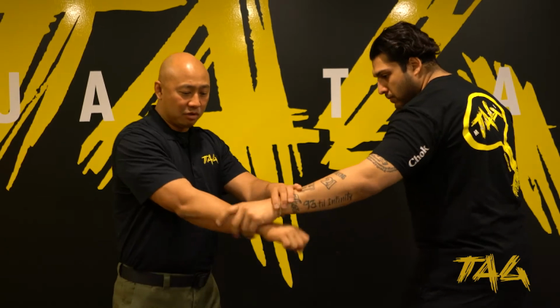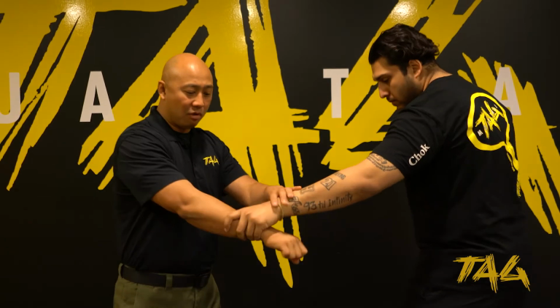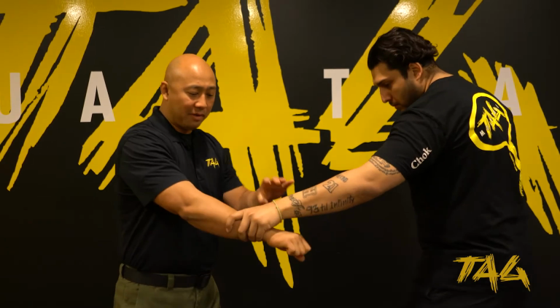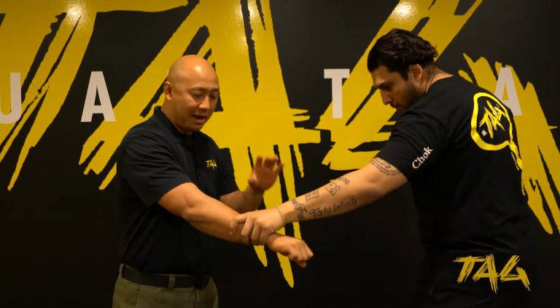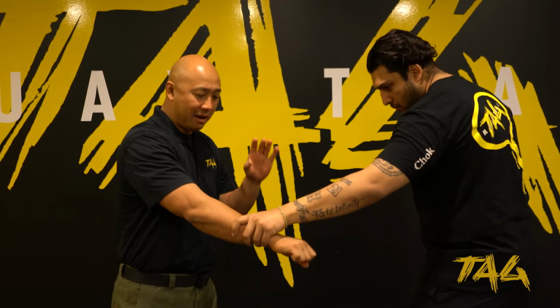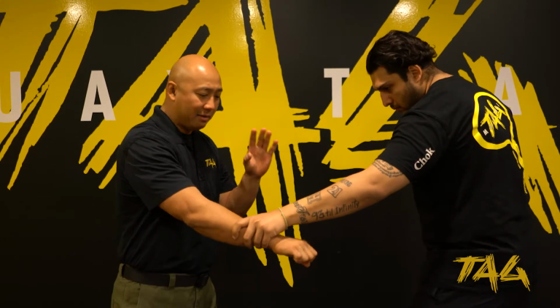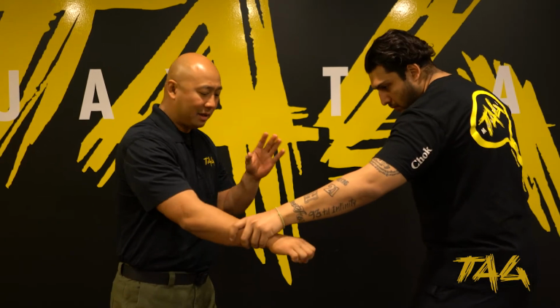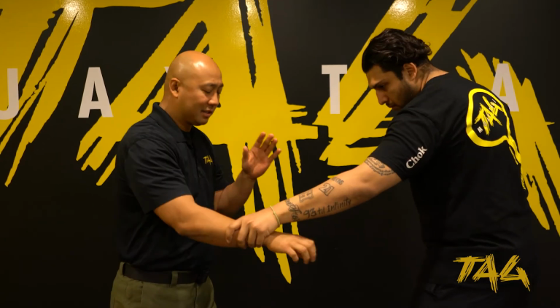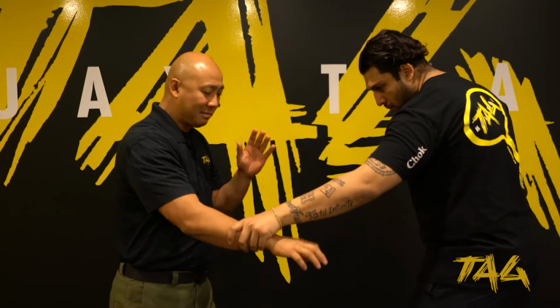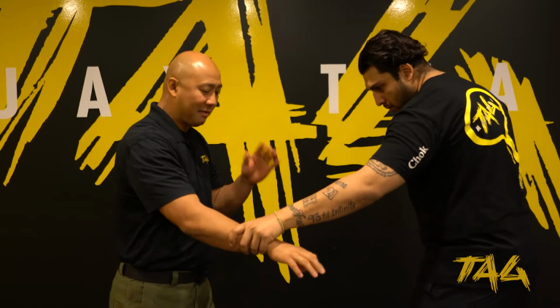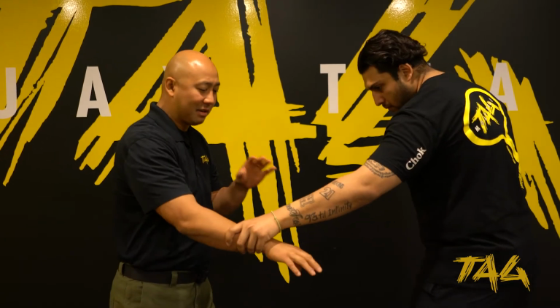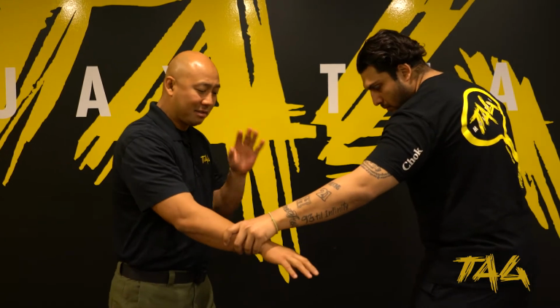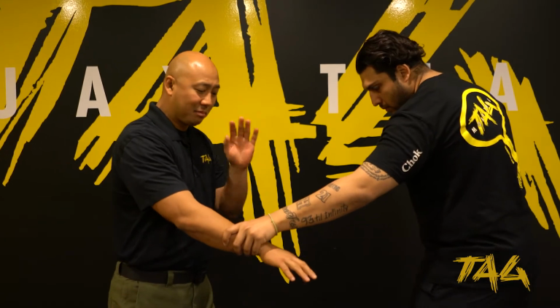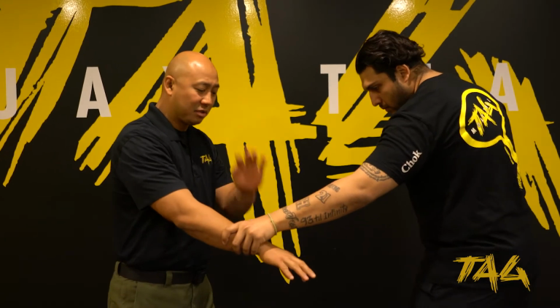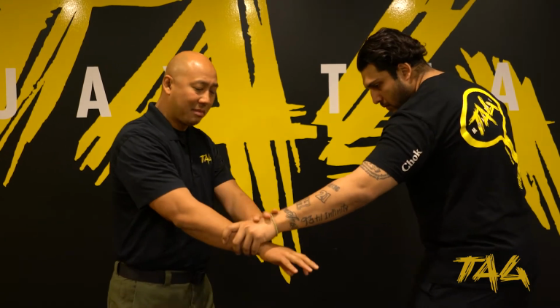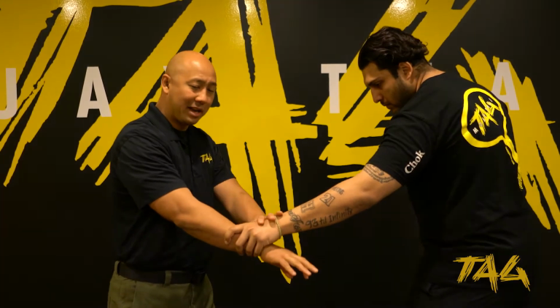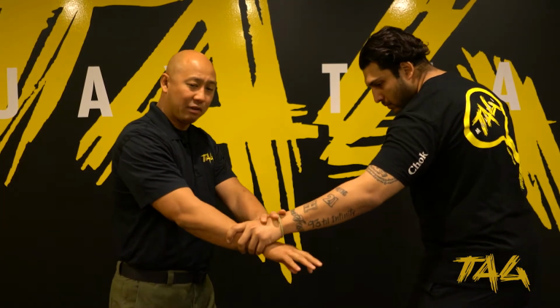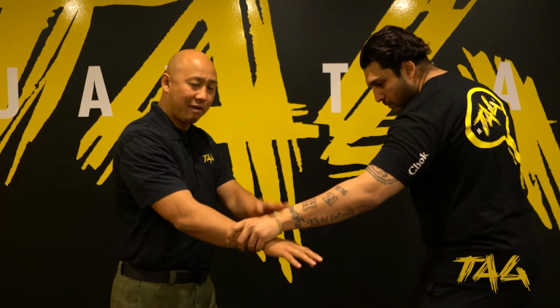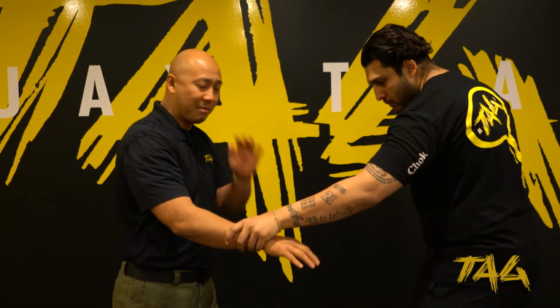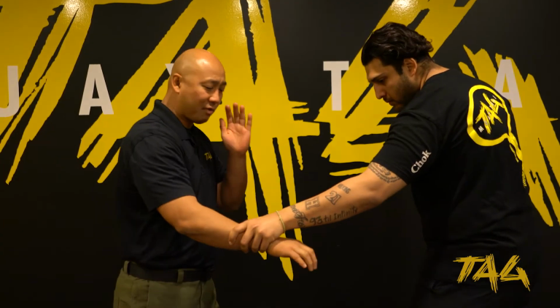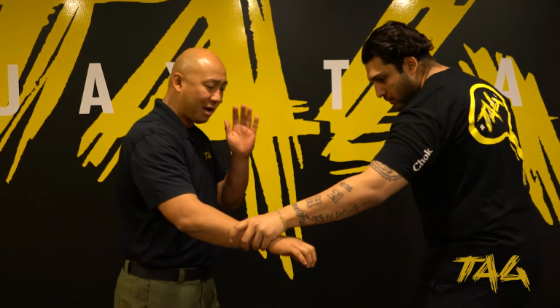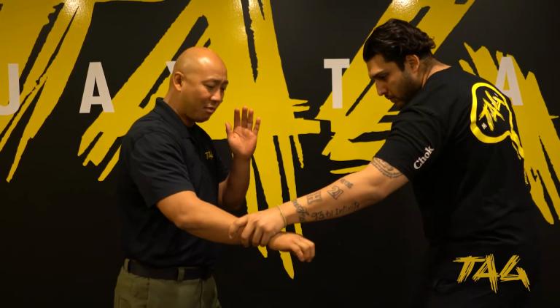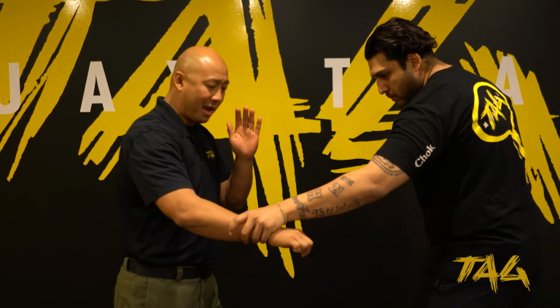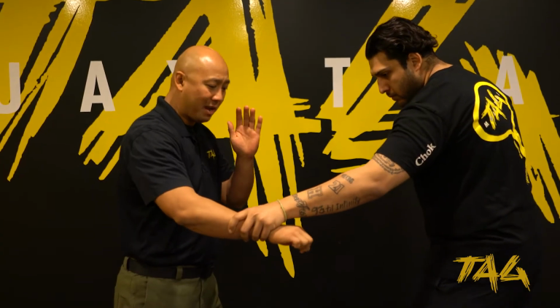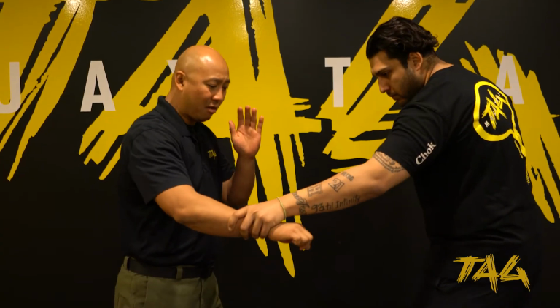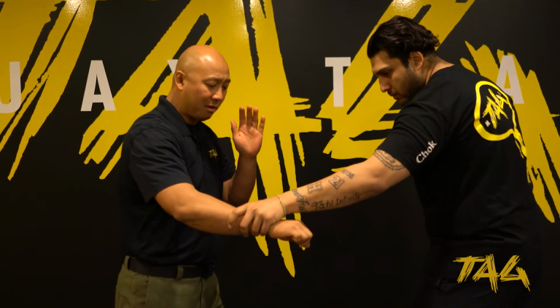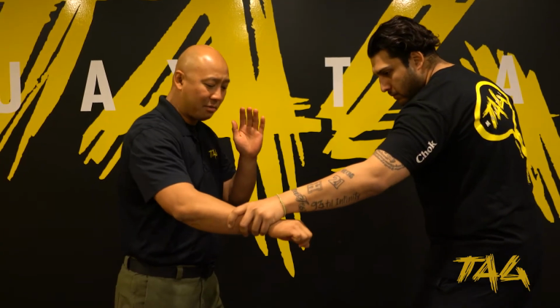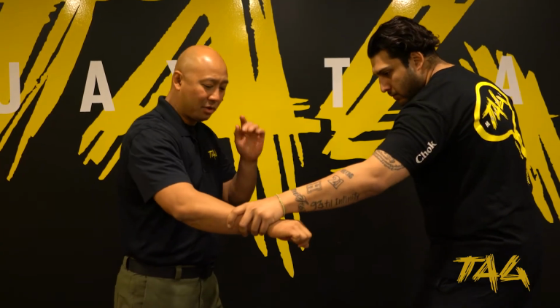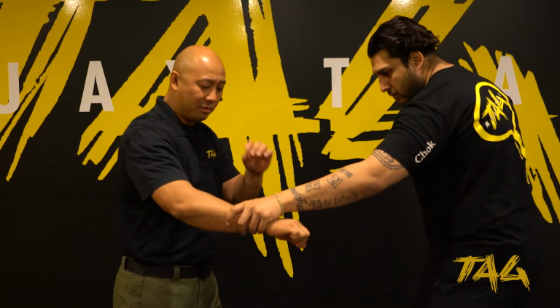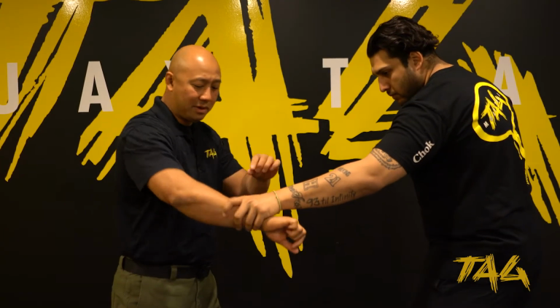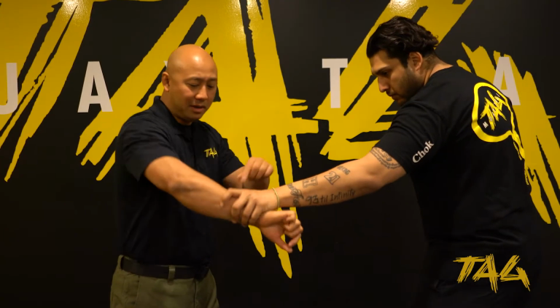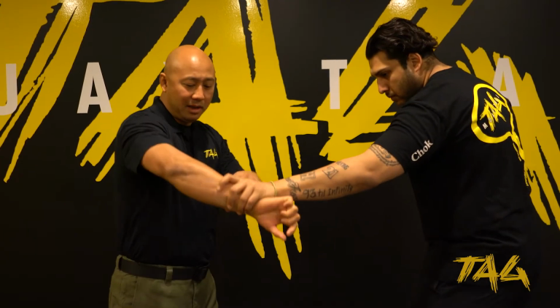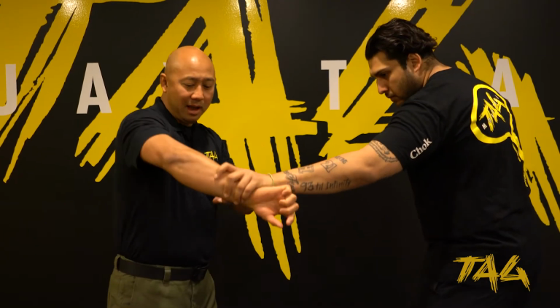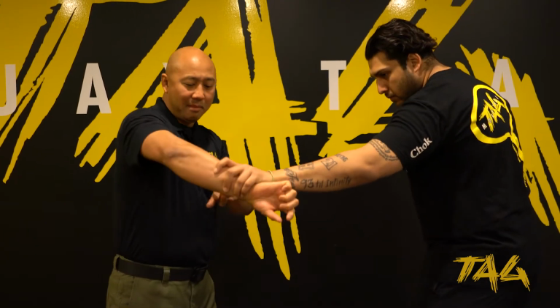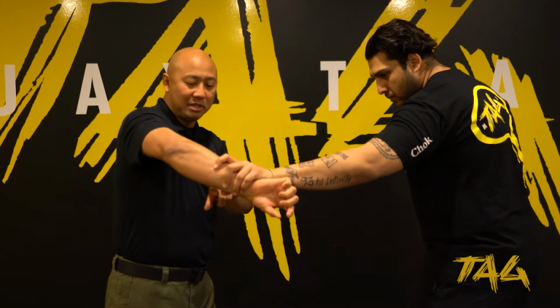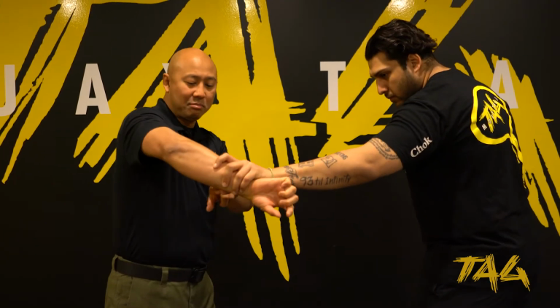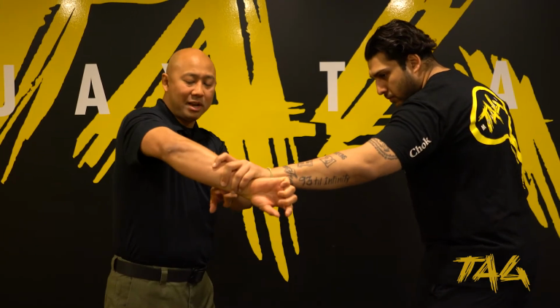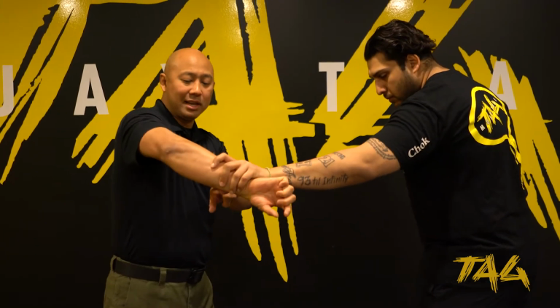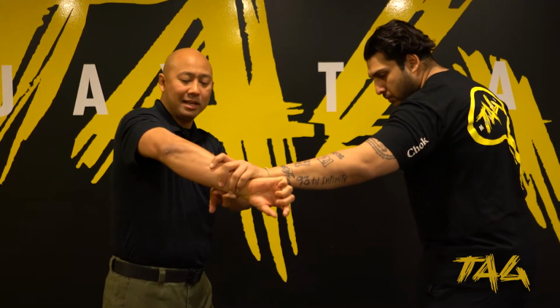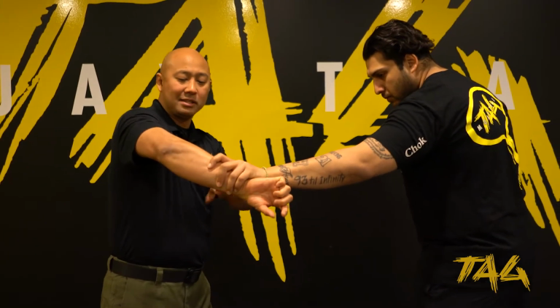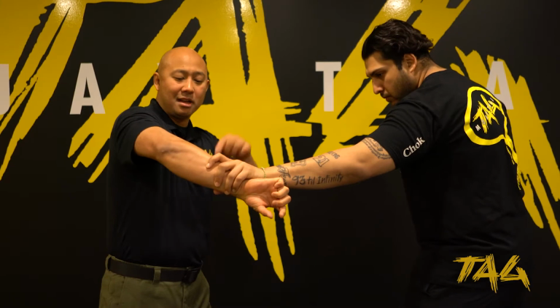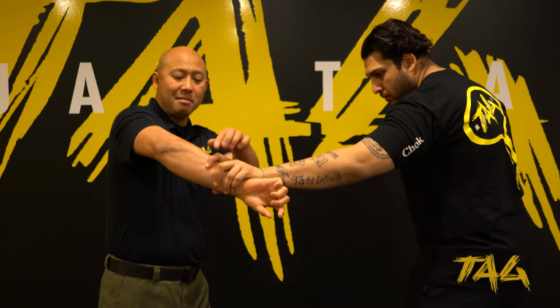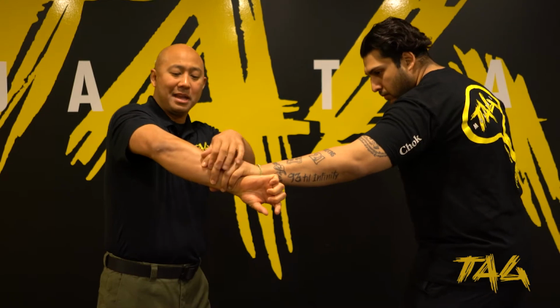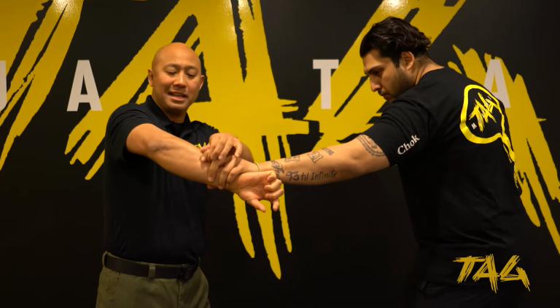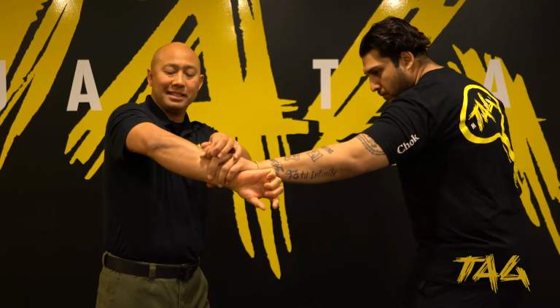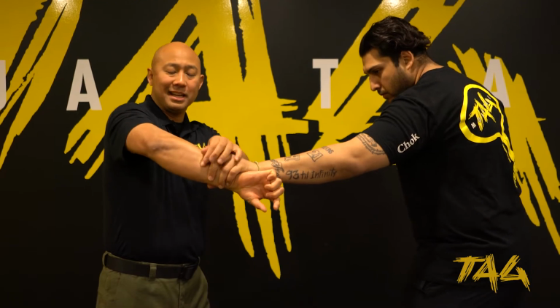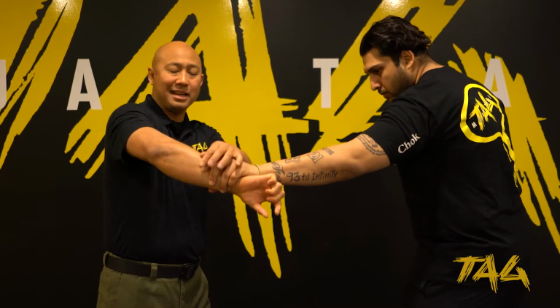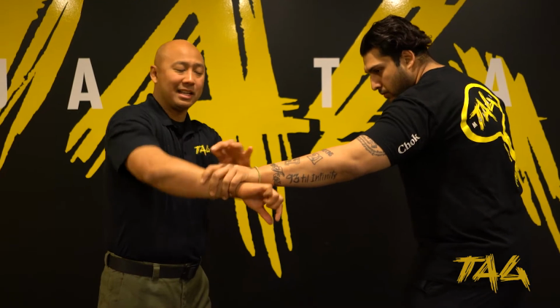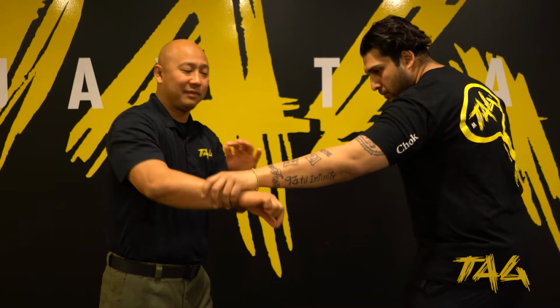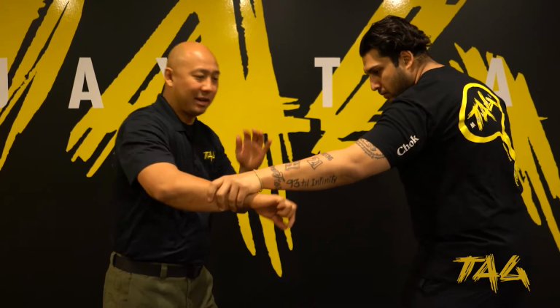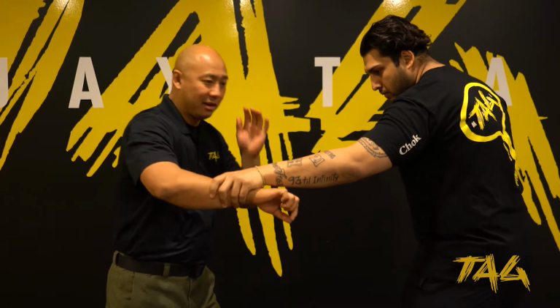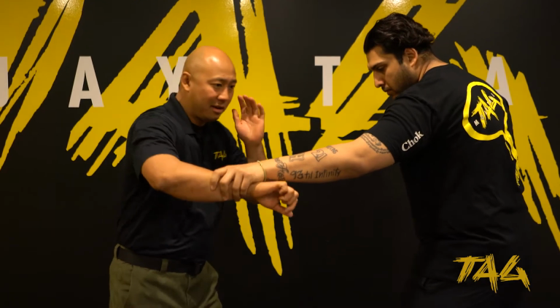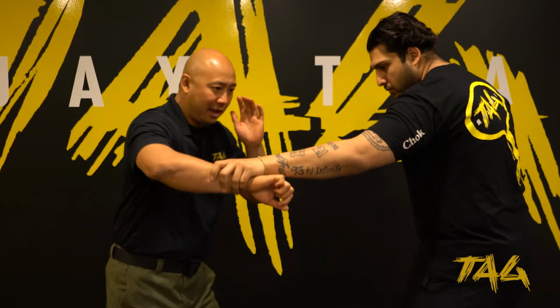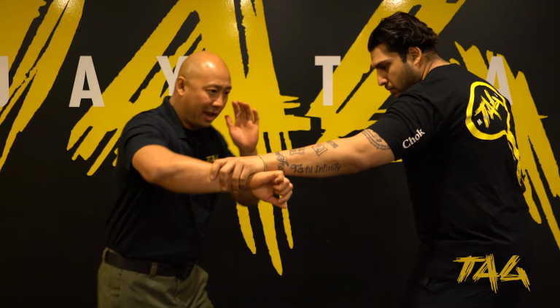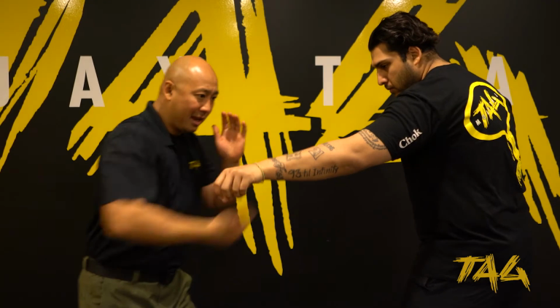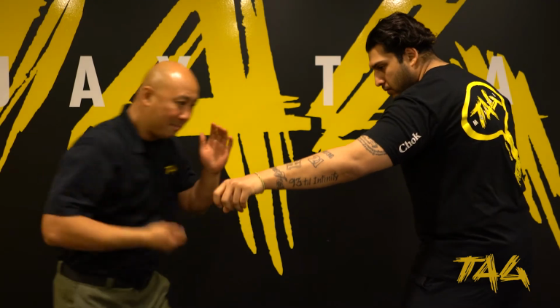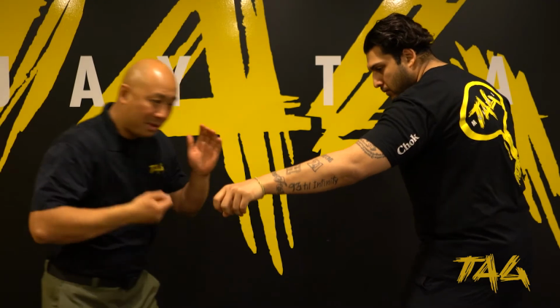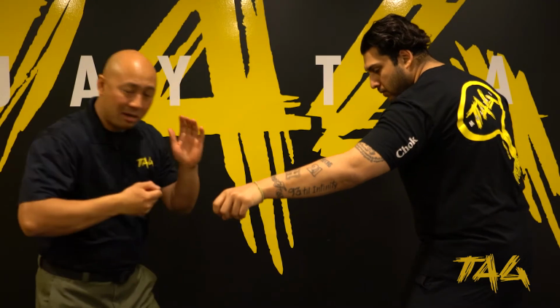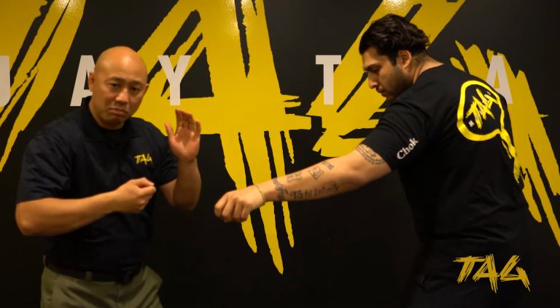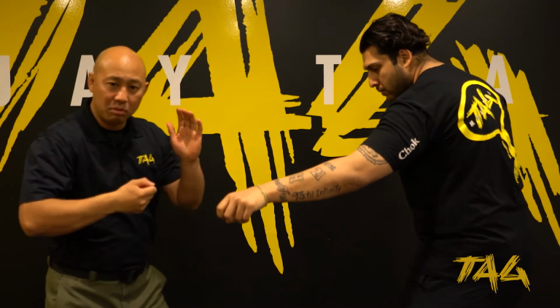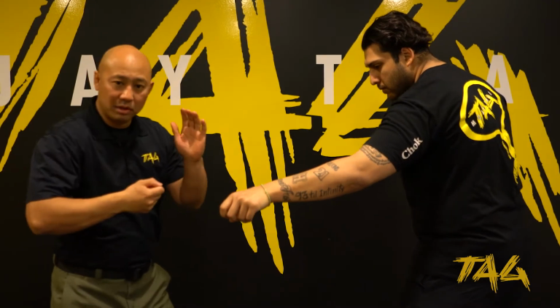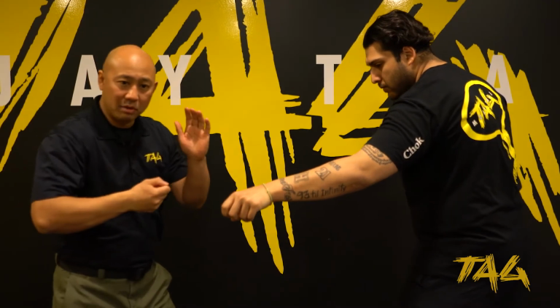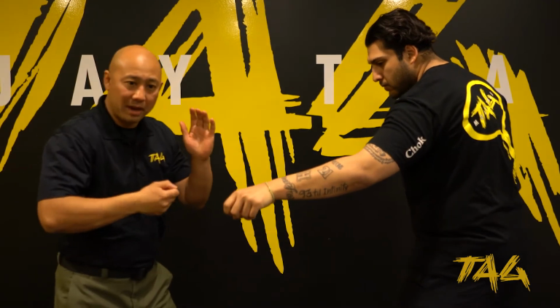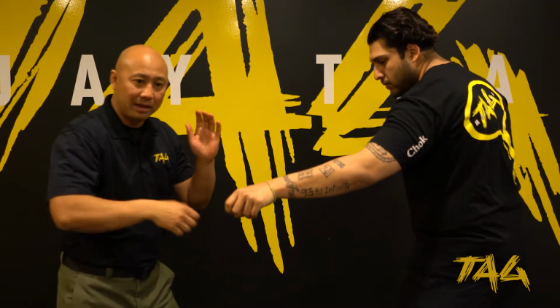So over here it's going to be very simple. Somebody grabs right away — all I'm doing is breaking his thumb and his index finger and pulling away.